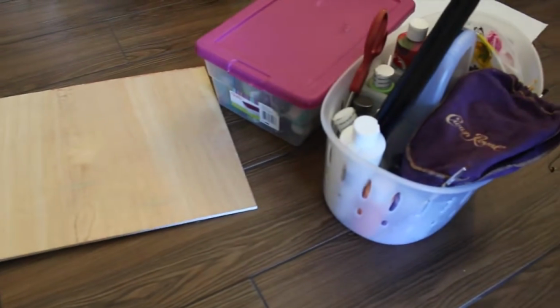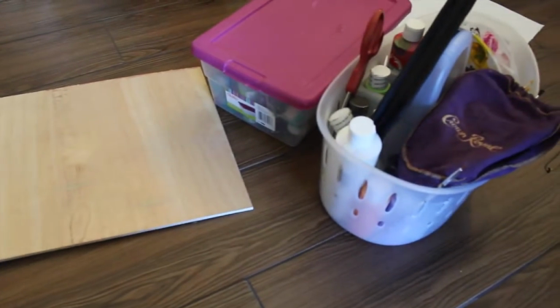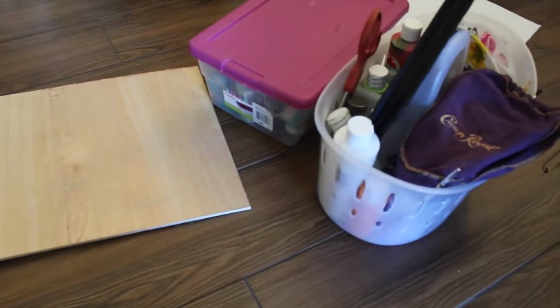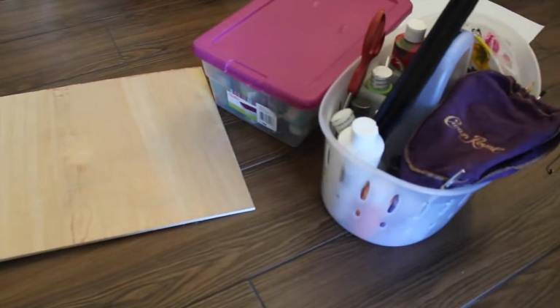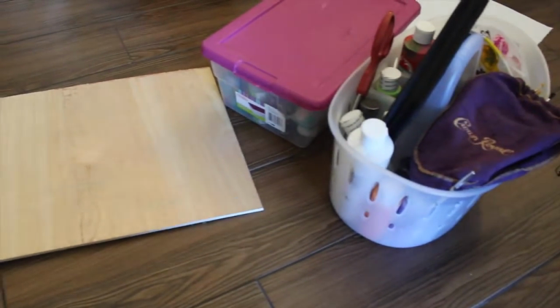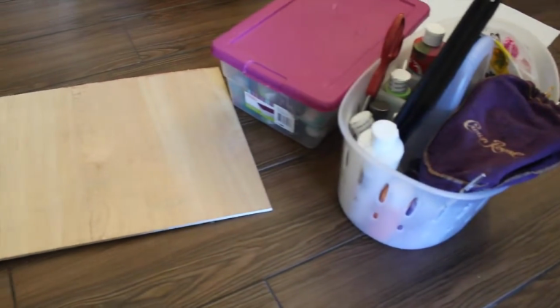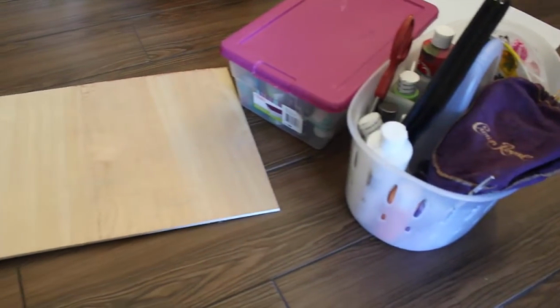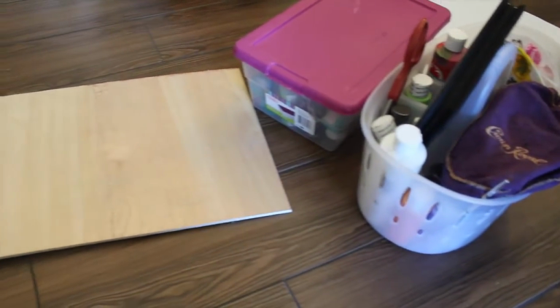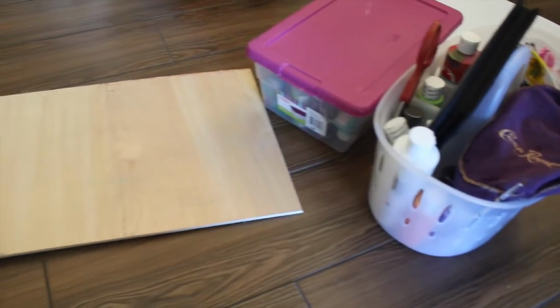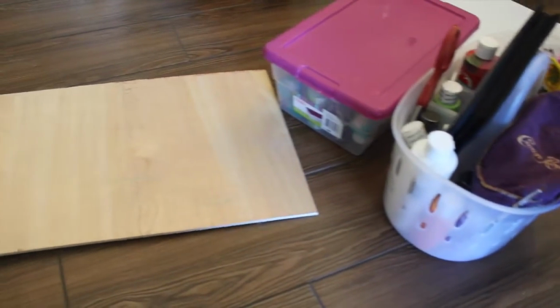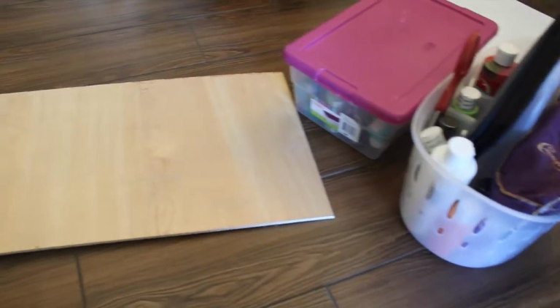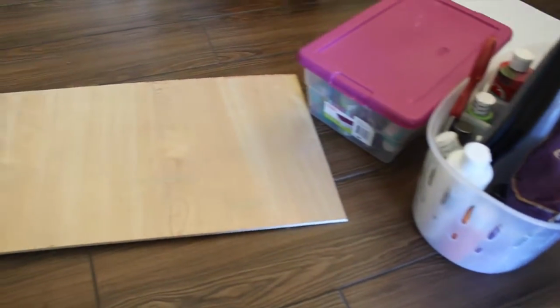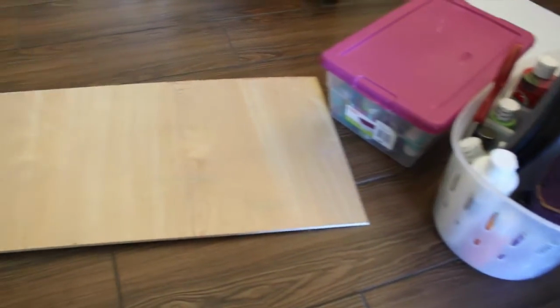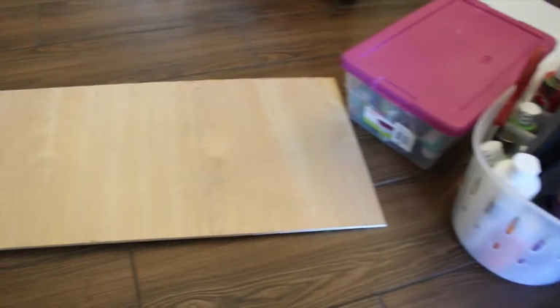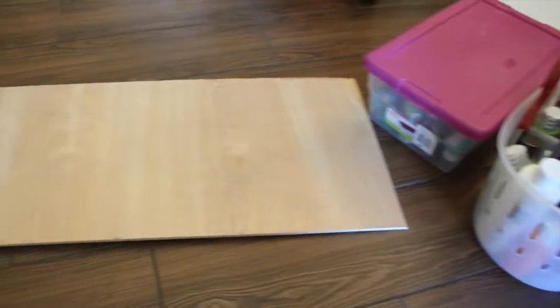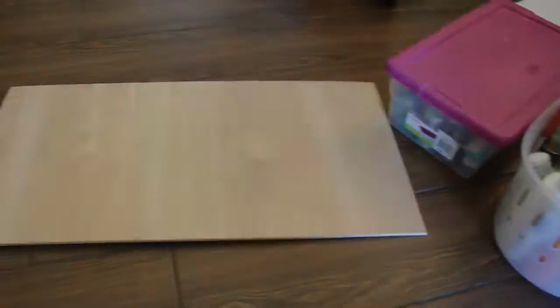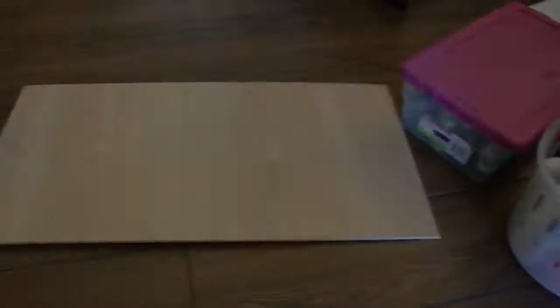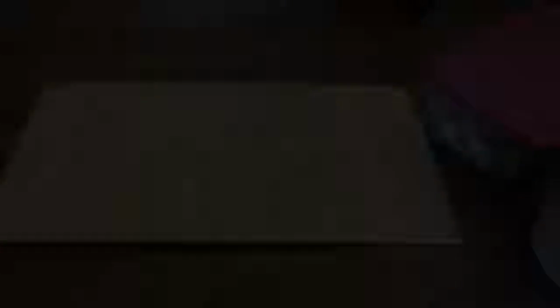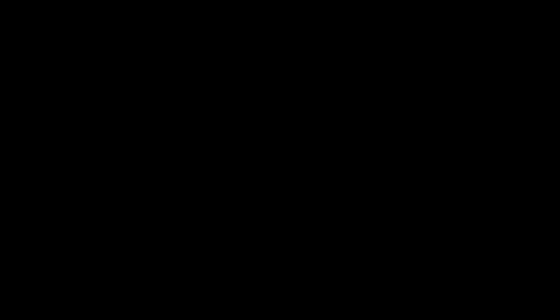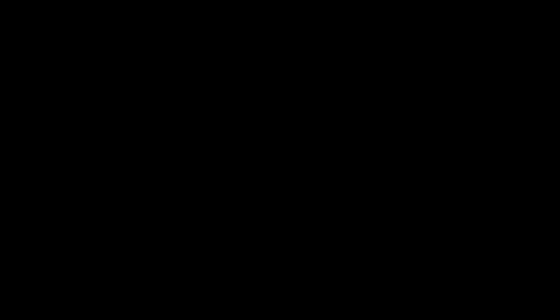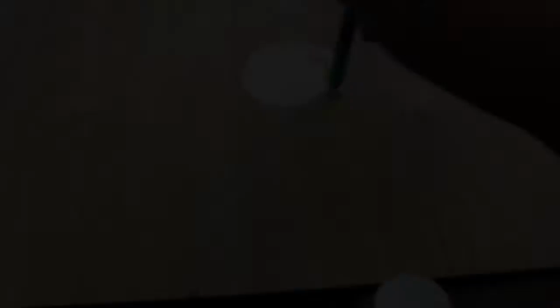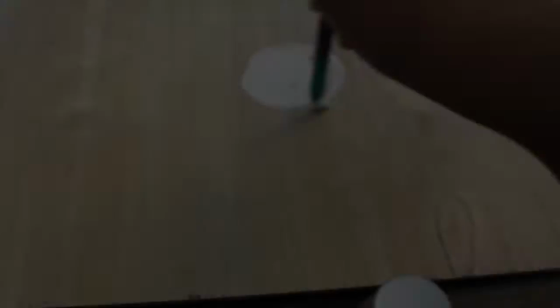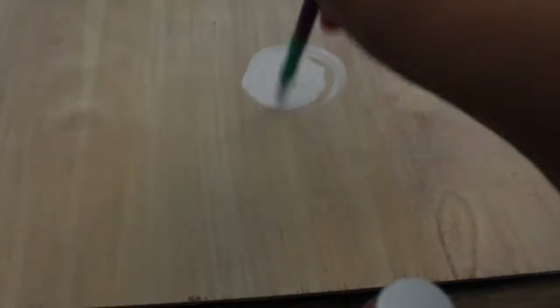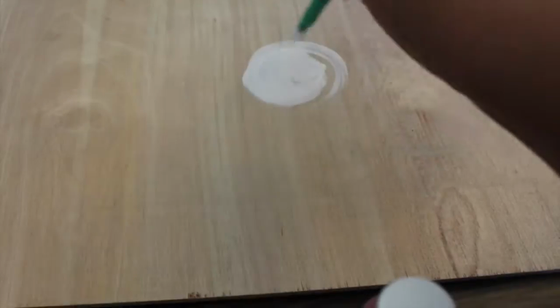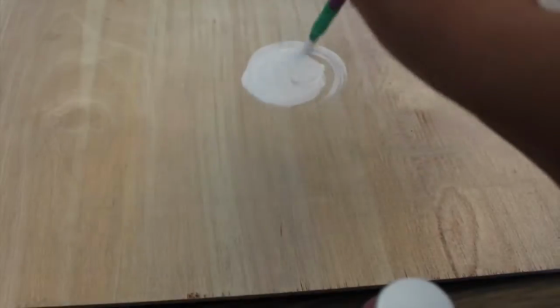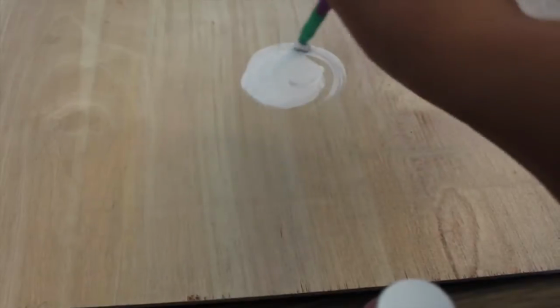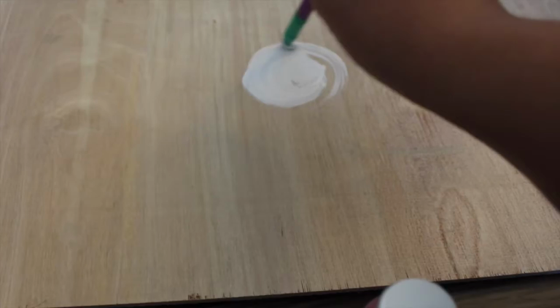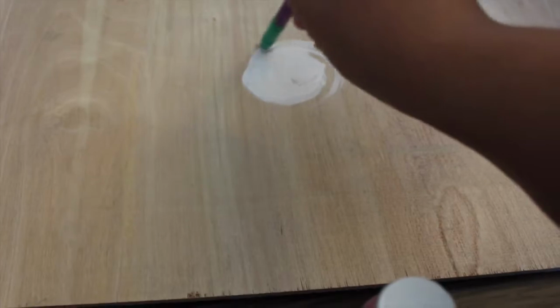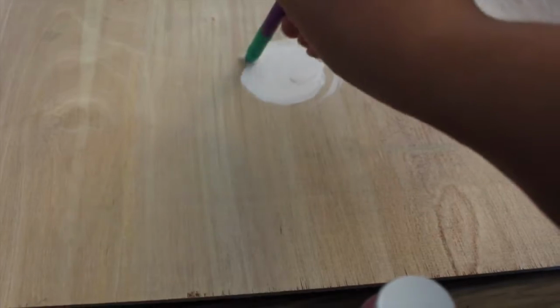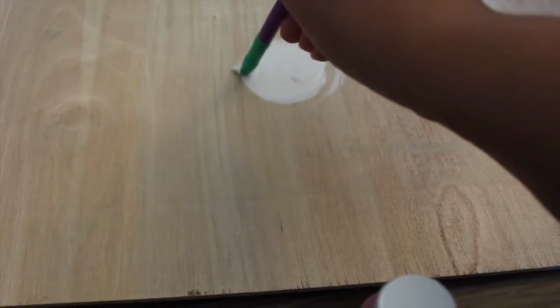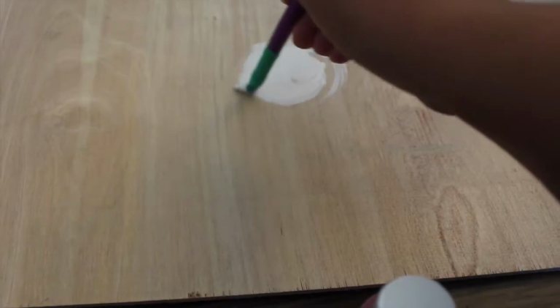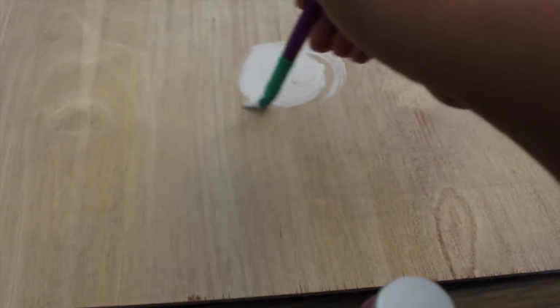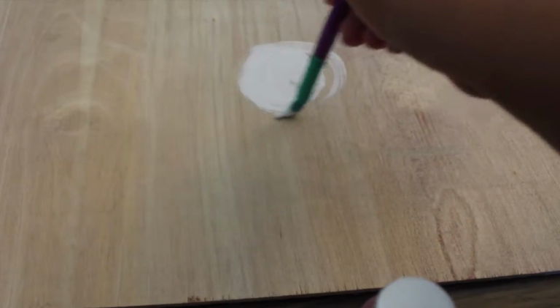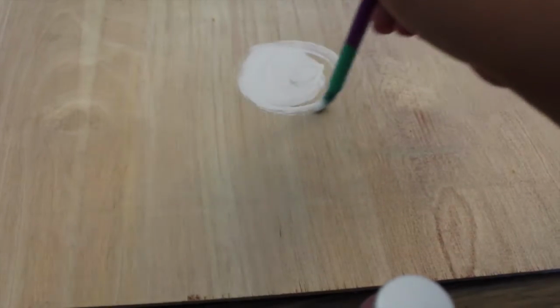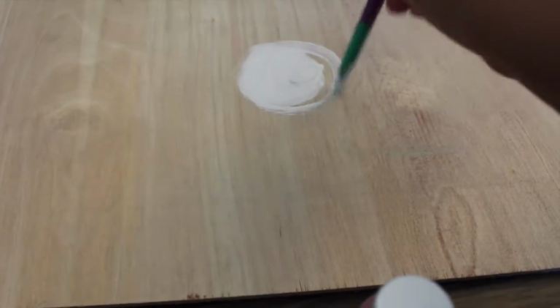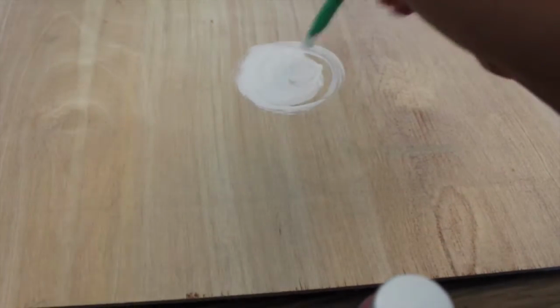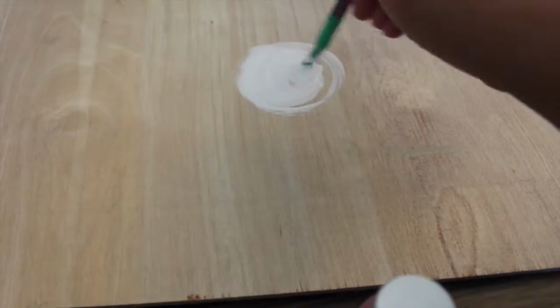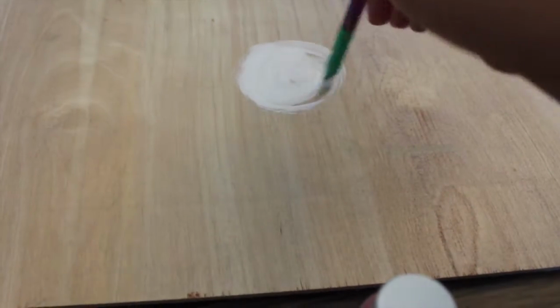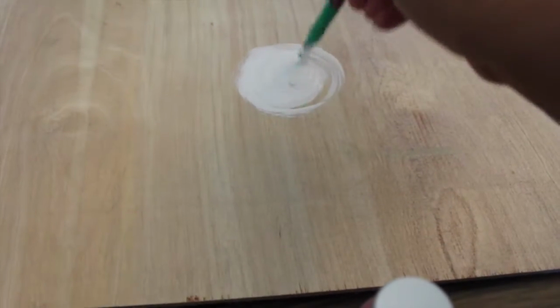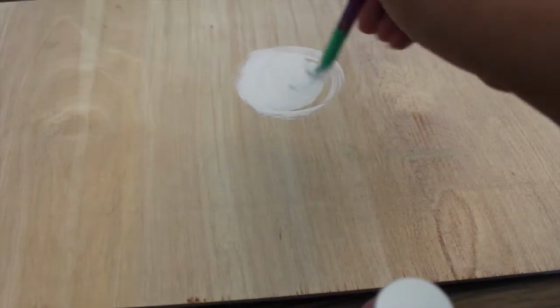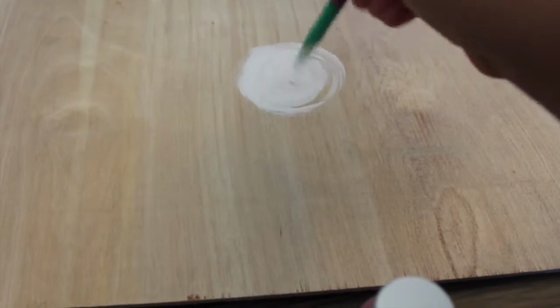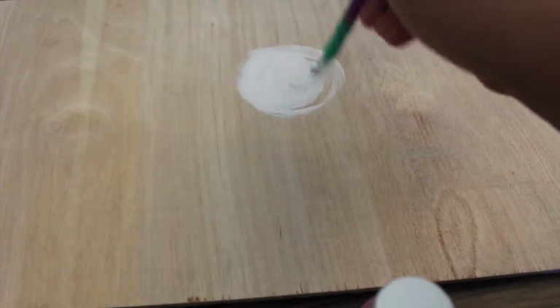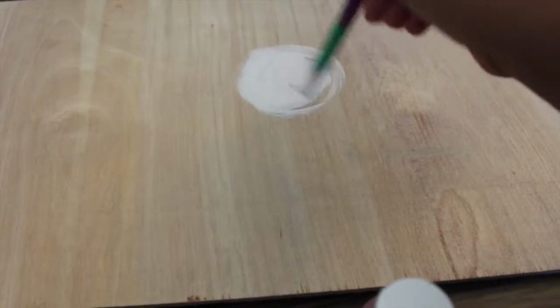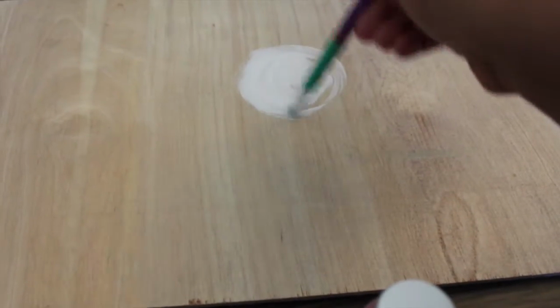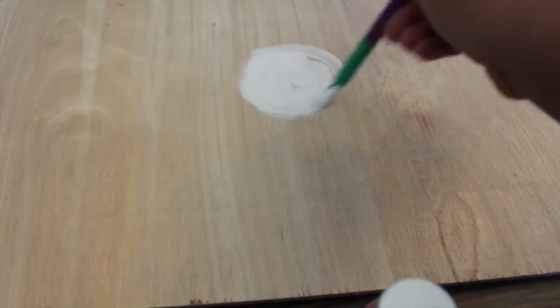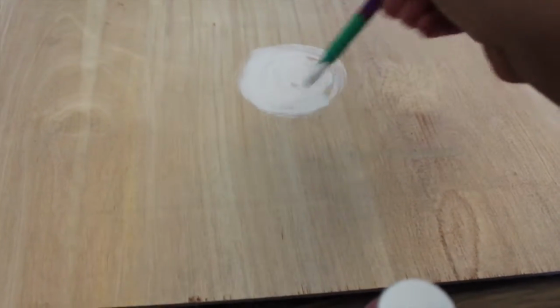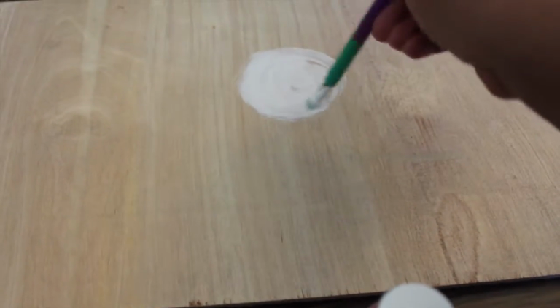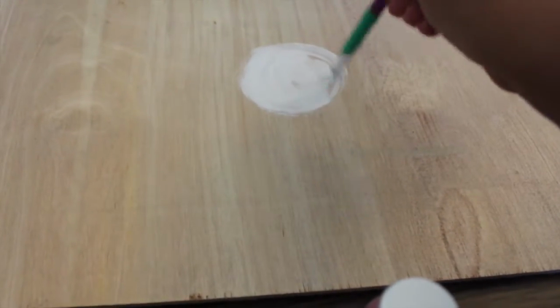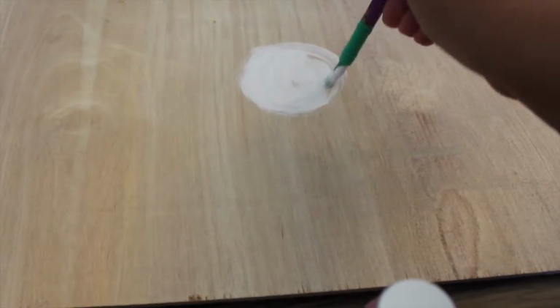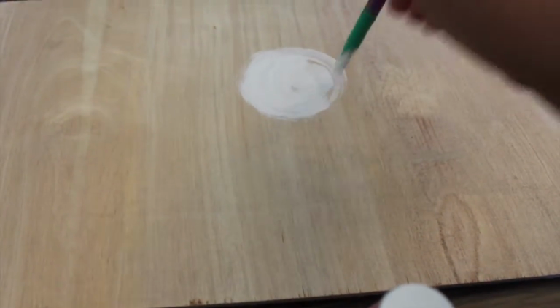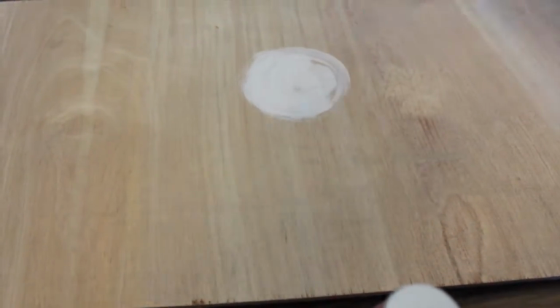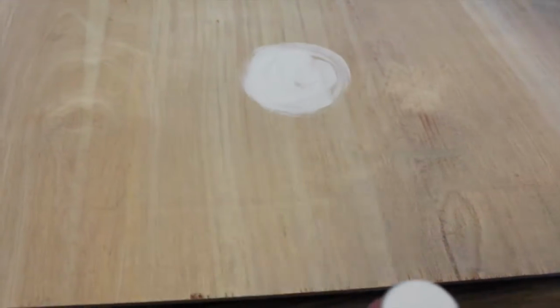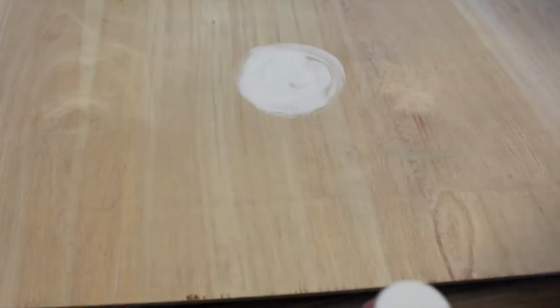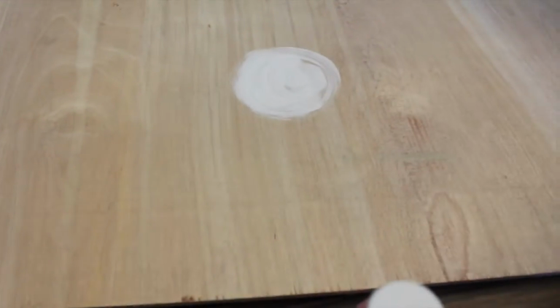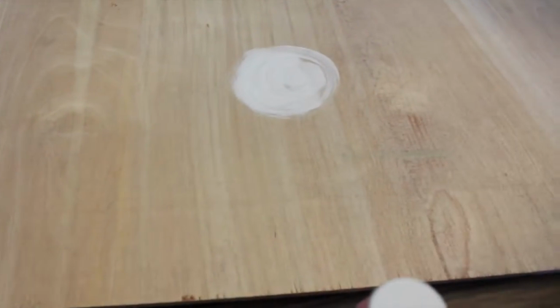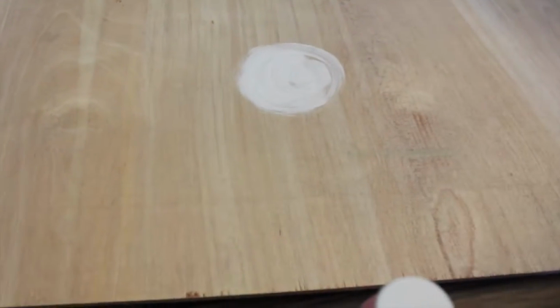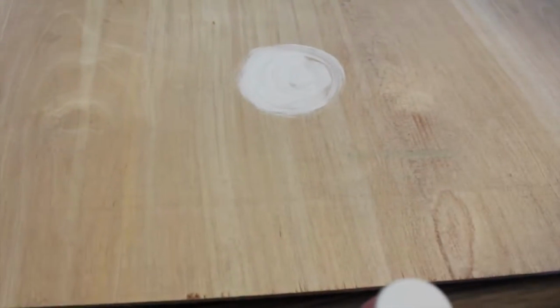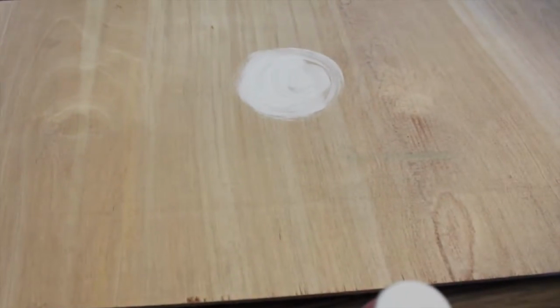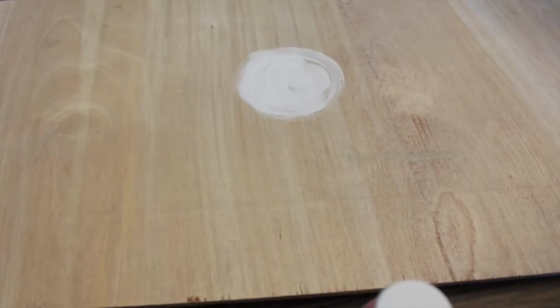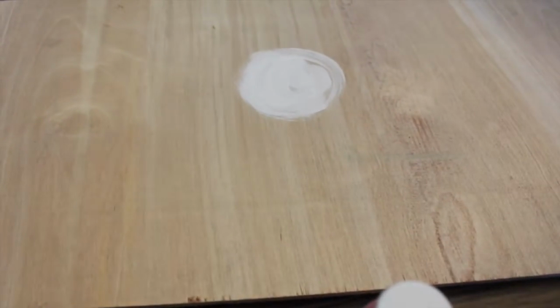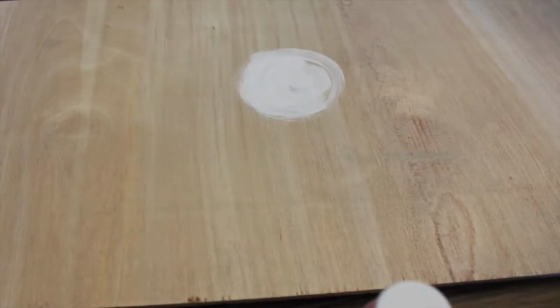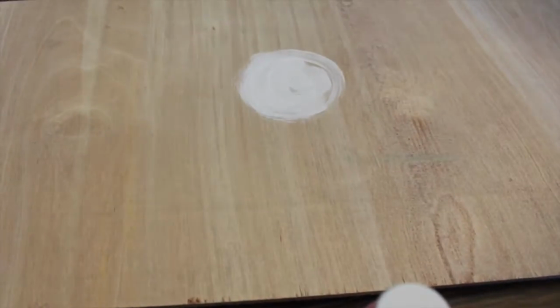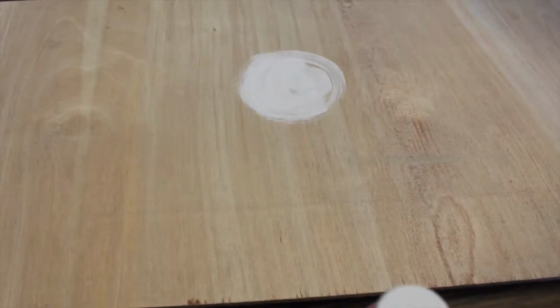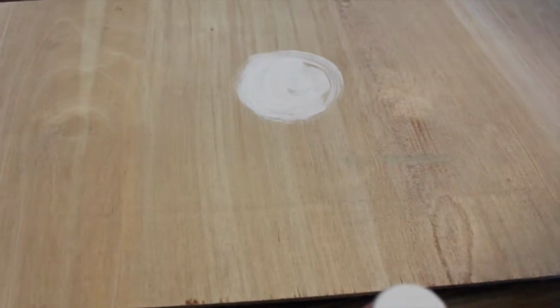The first thing that you need is a board, which I found mine at Home Depot in the clearance section, and some paint.